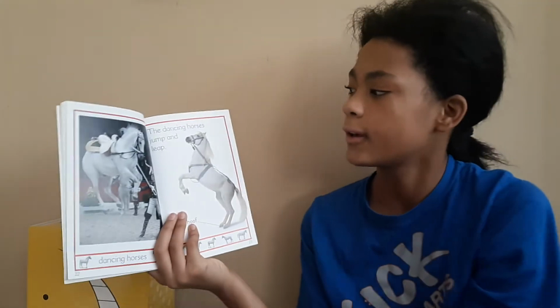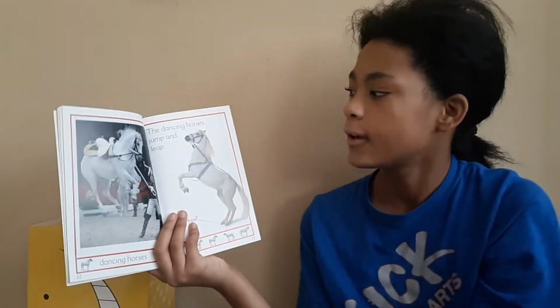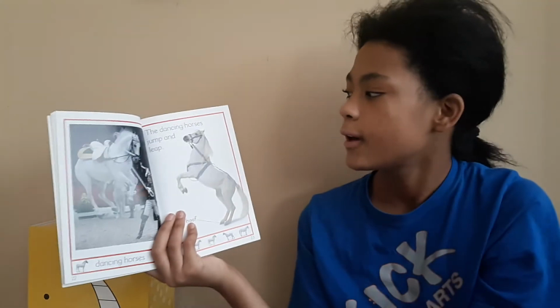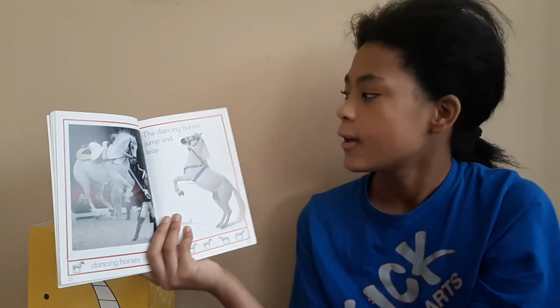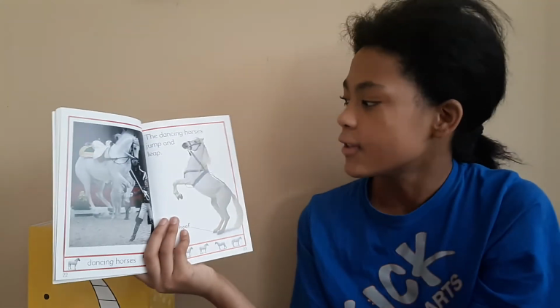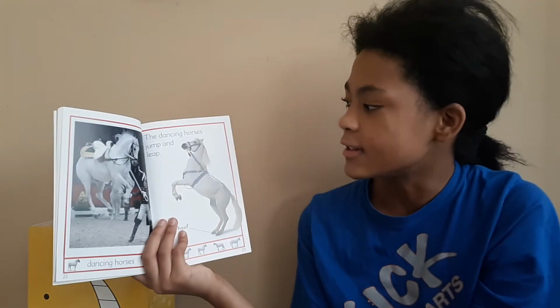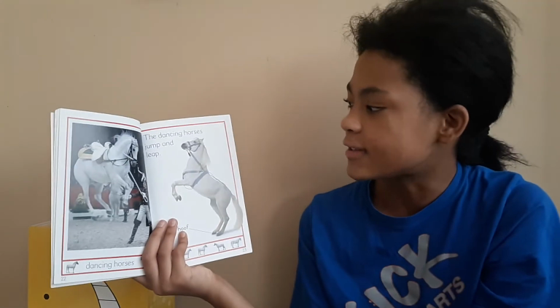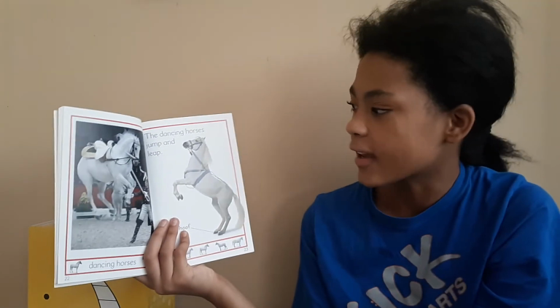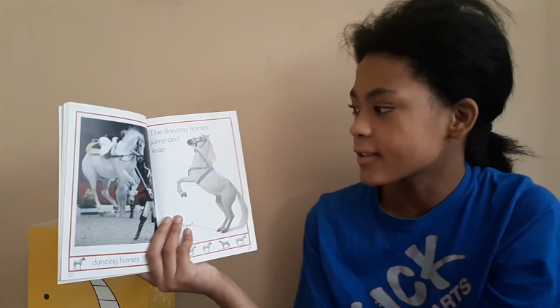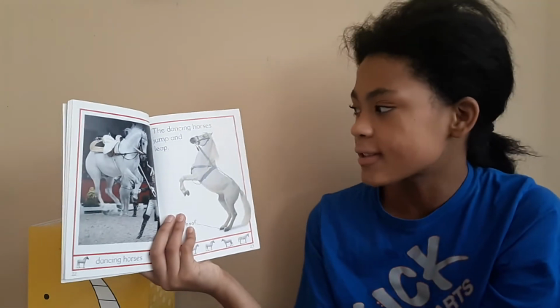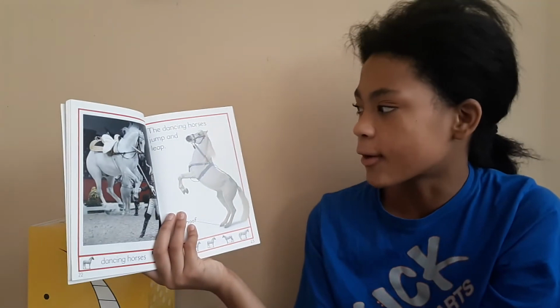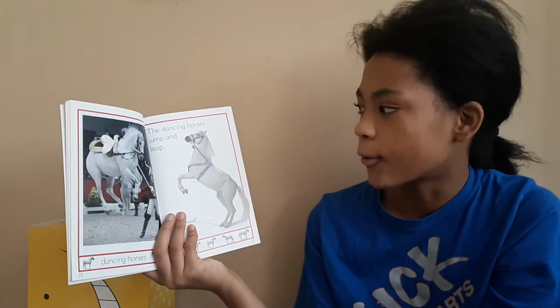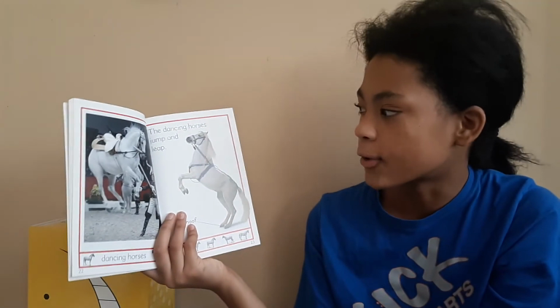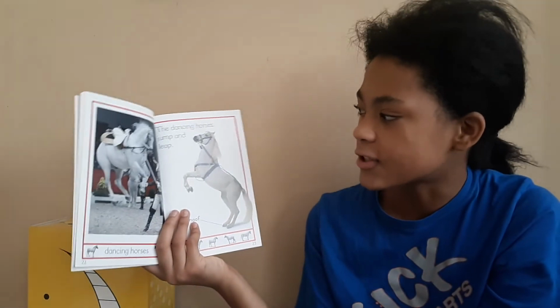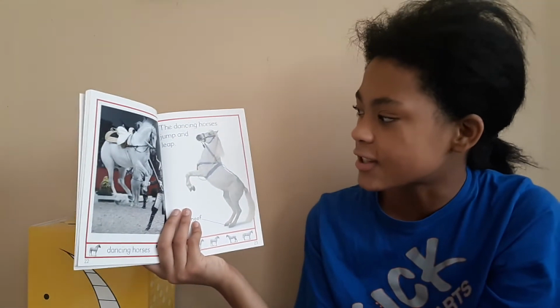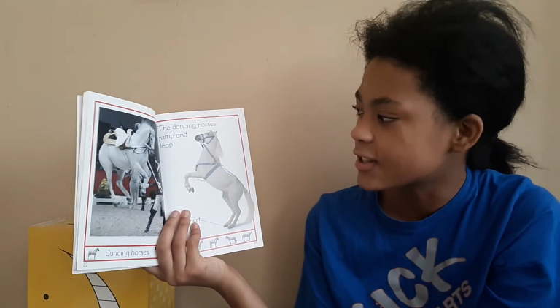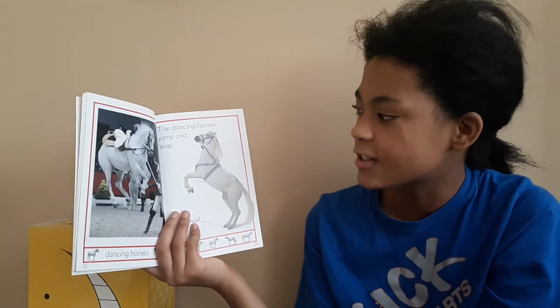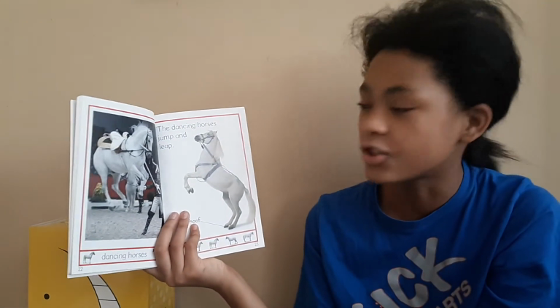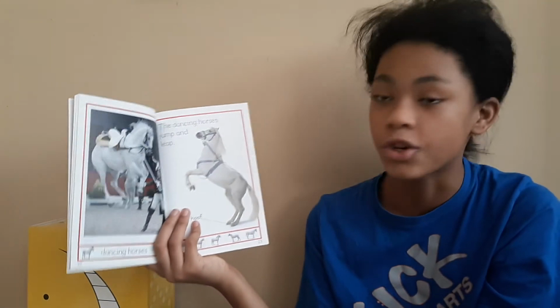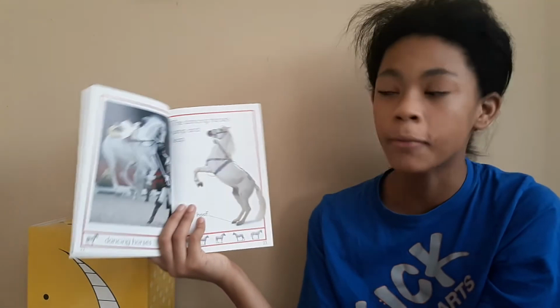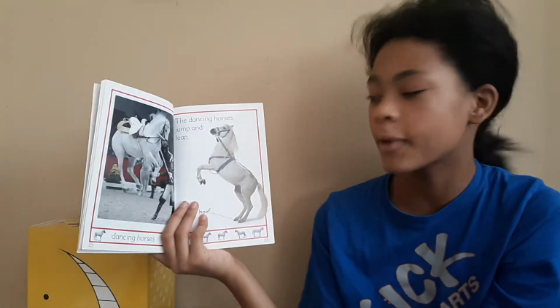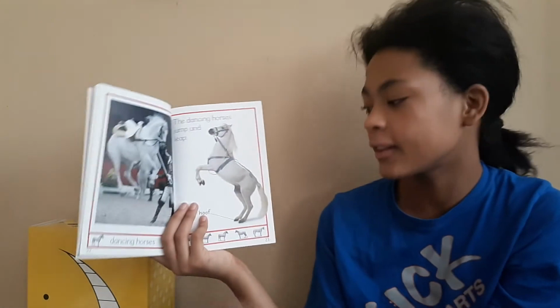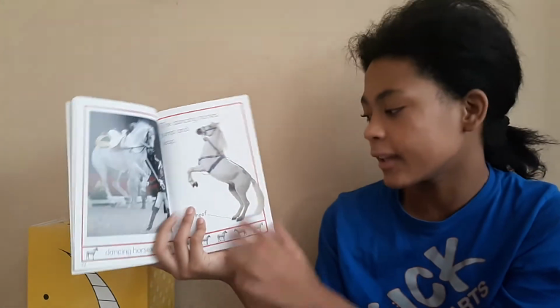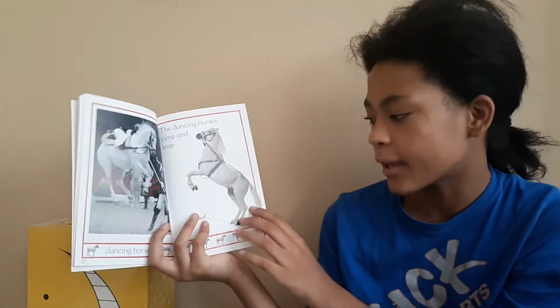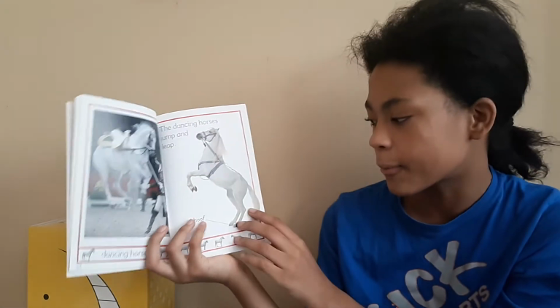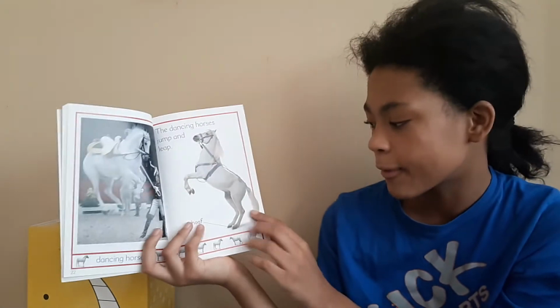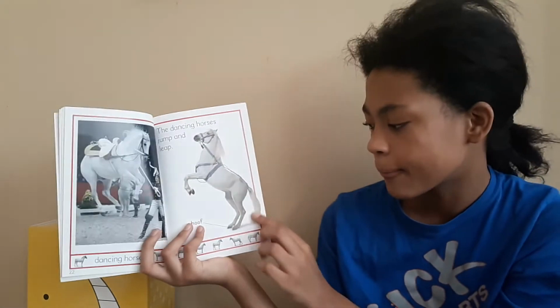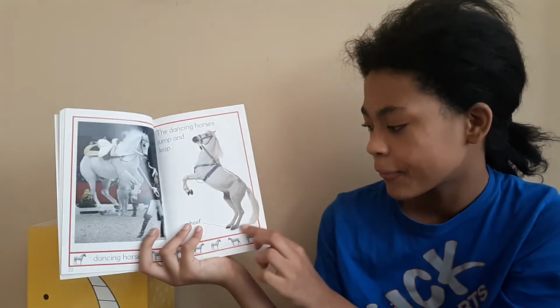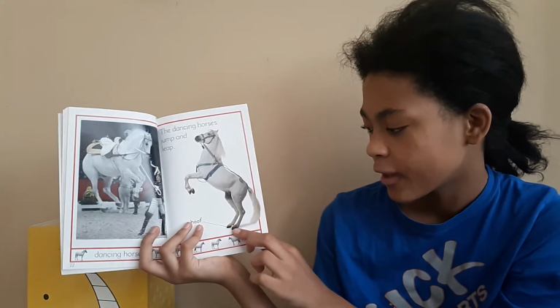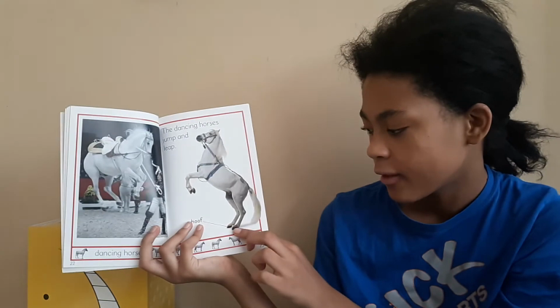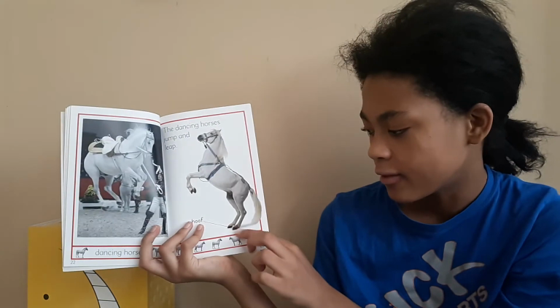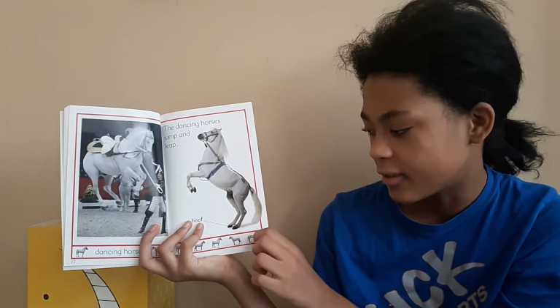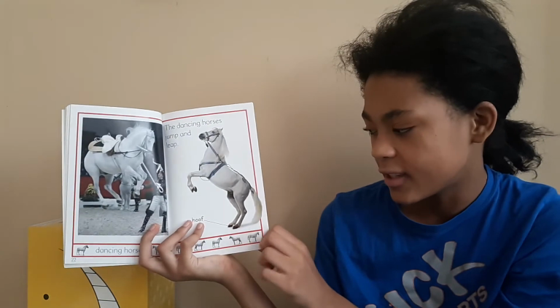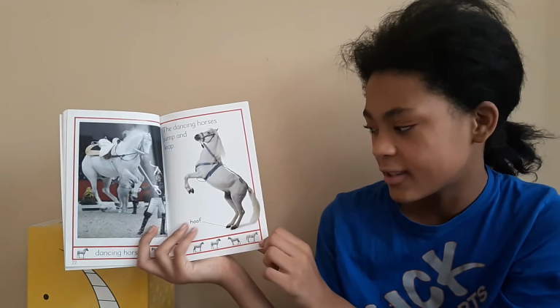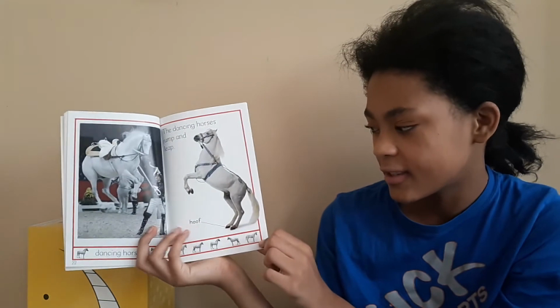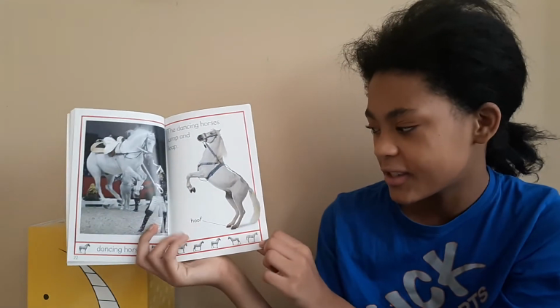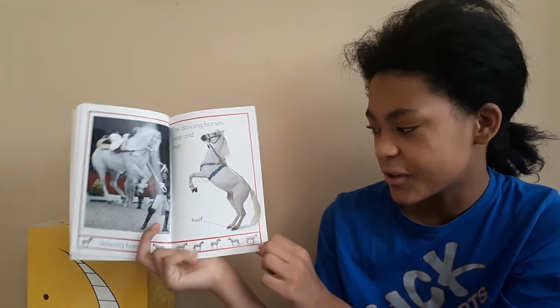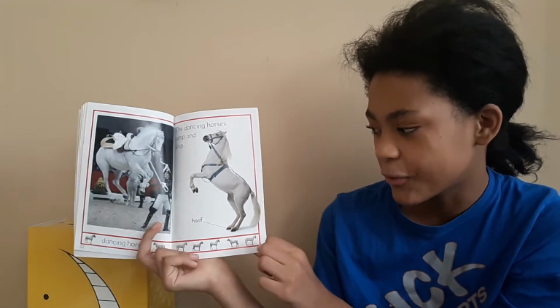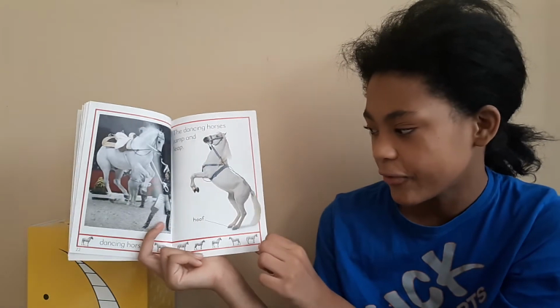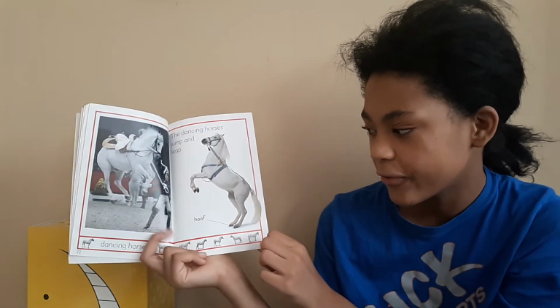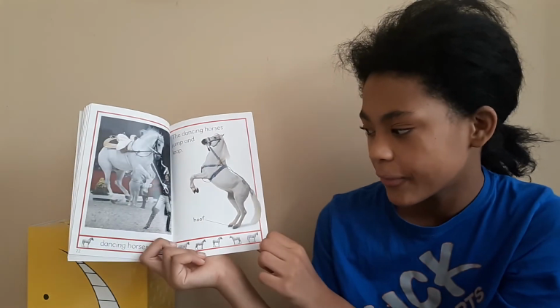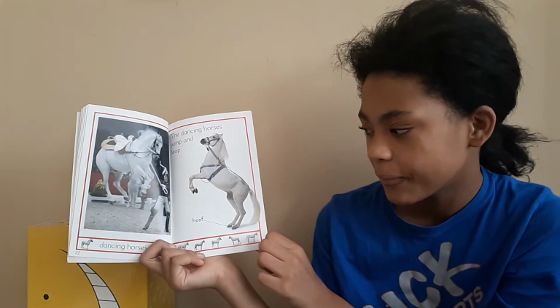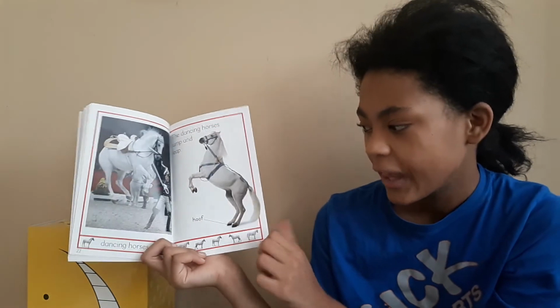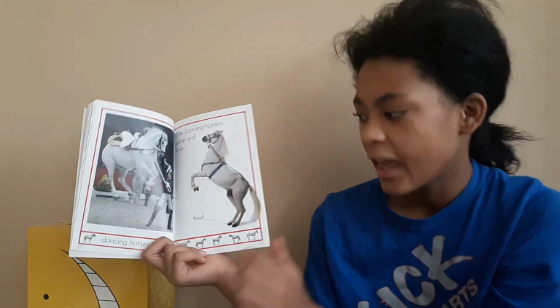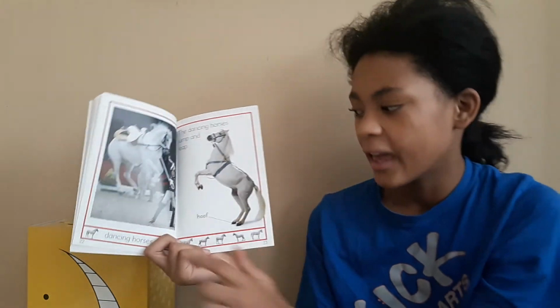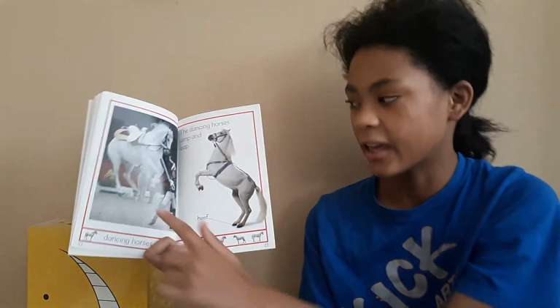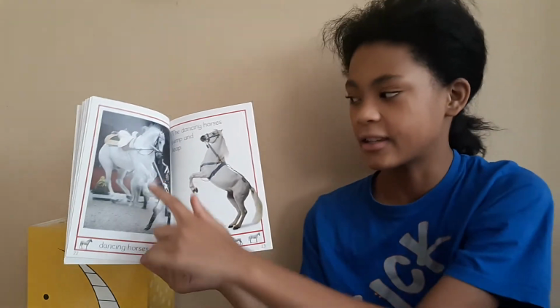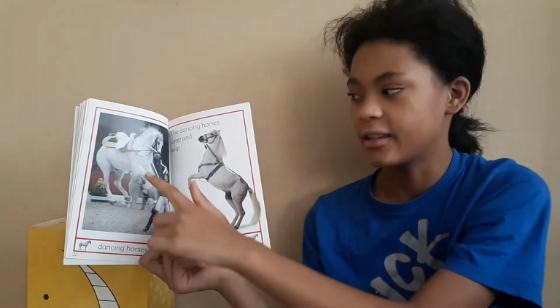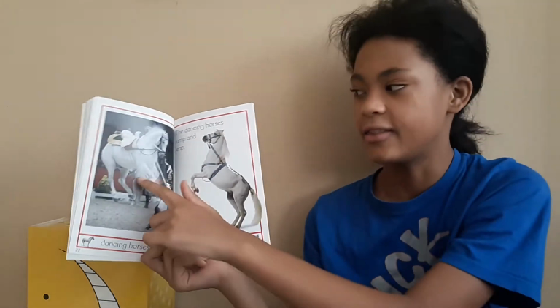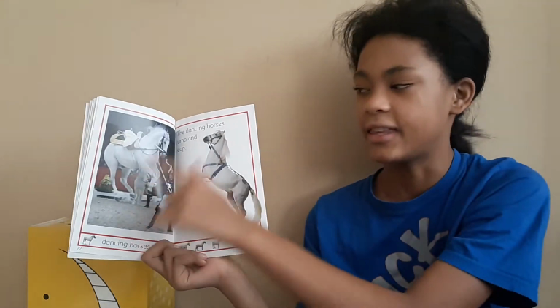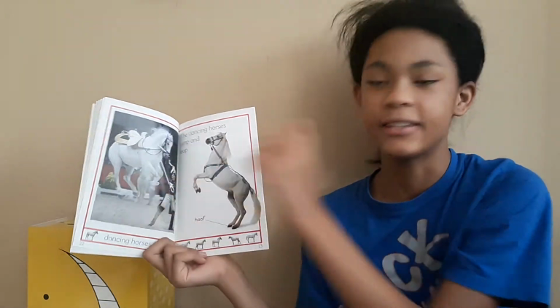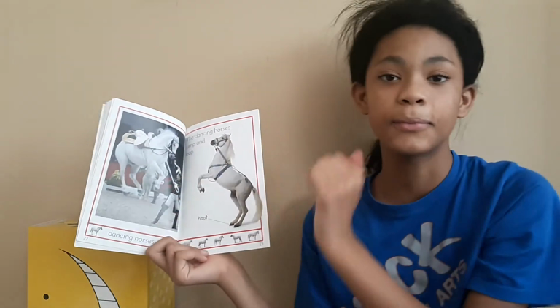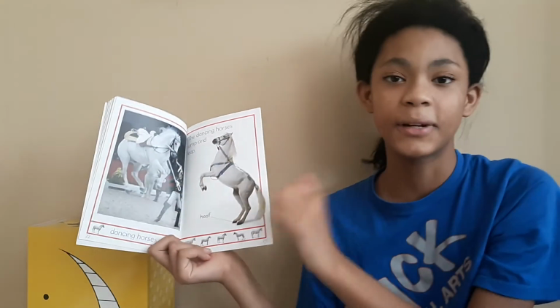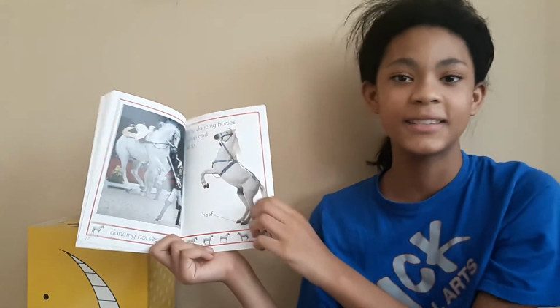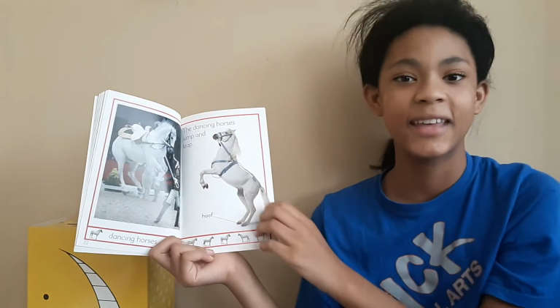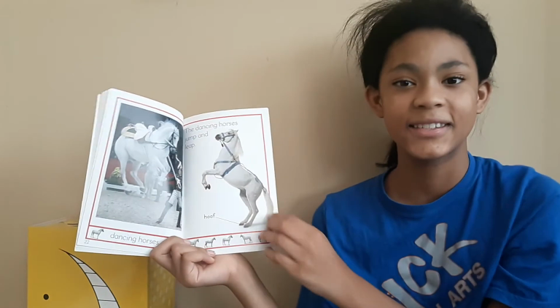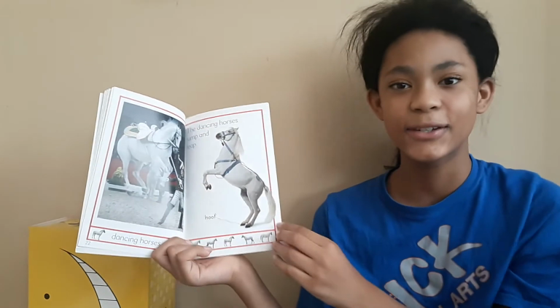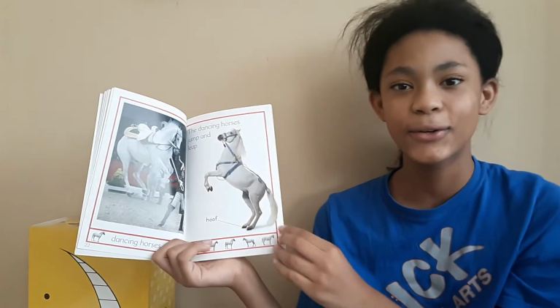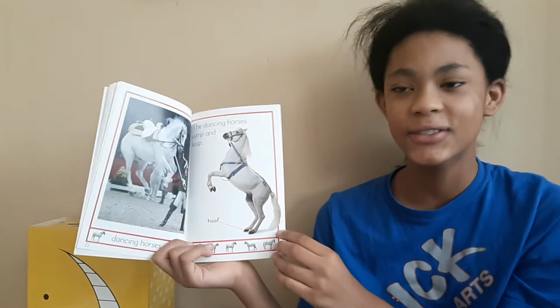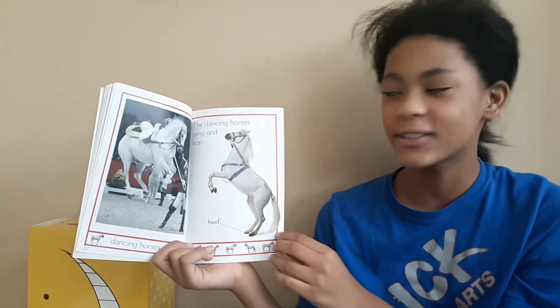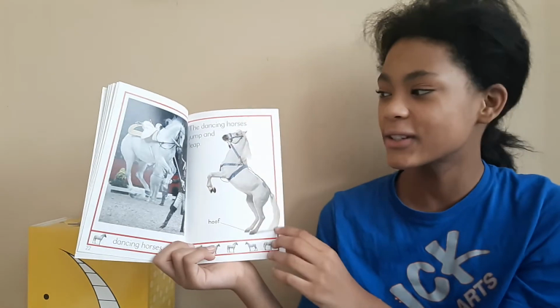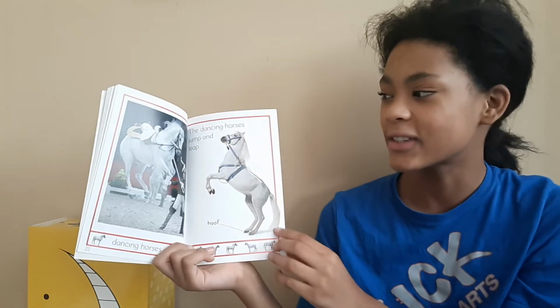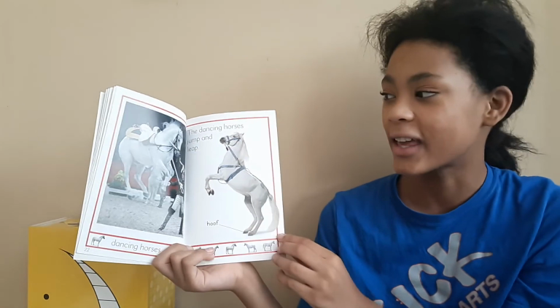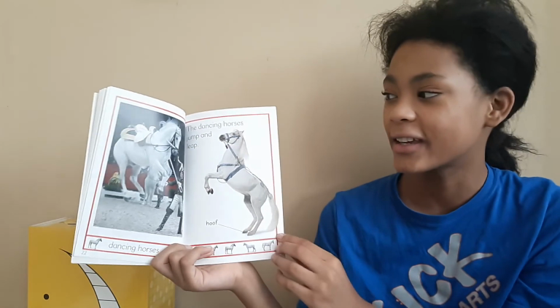The dancing horses jump and leap. This is a trot. And this is what a dancing horse looks like.